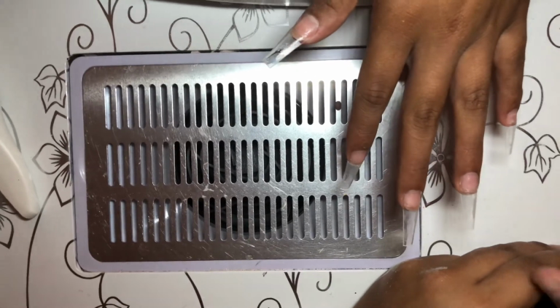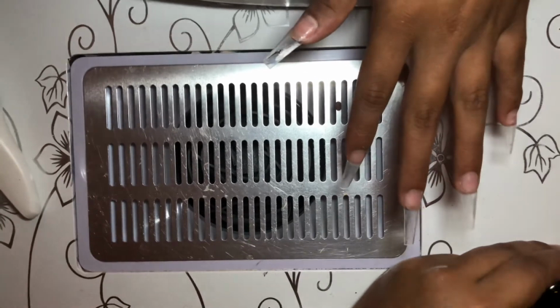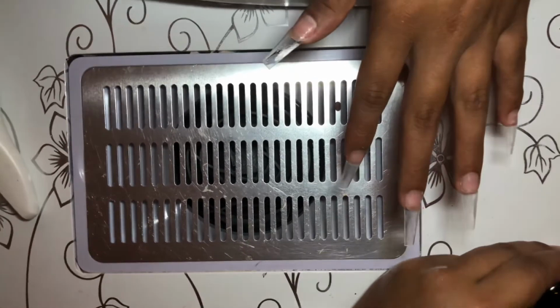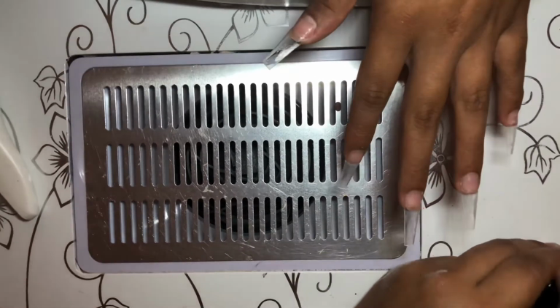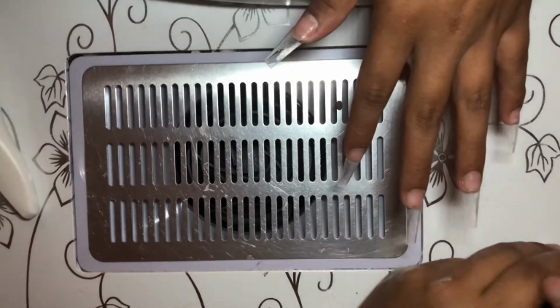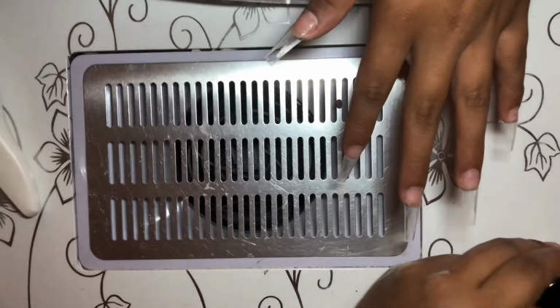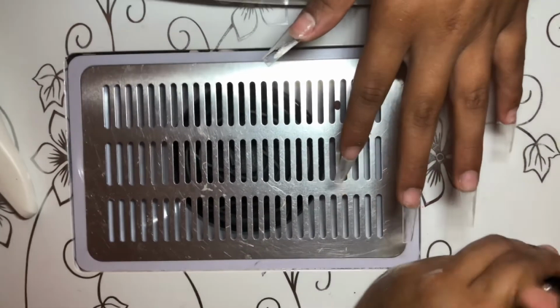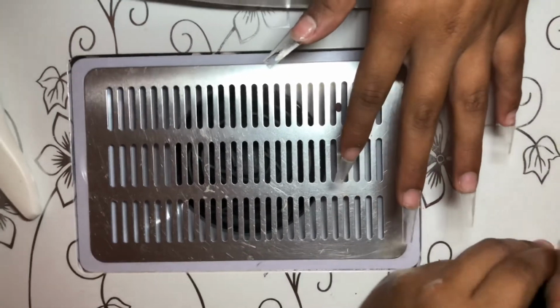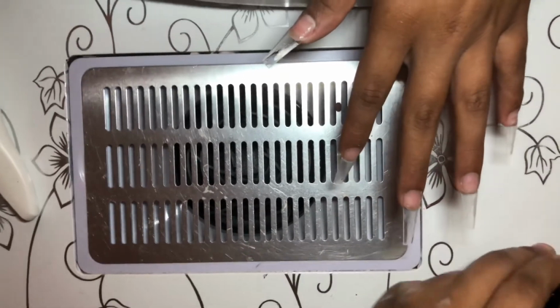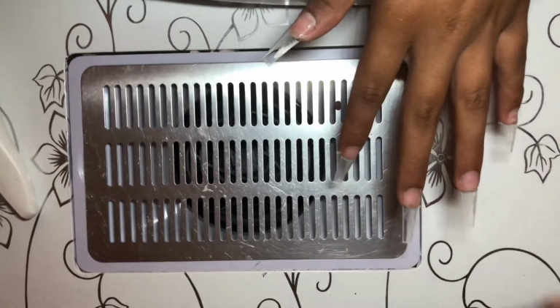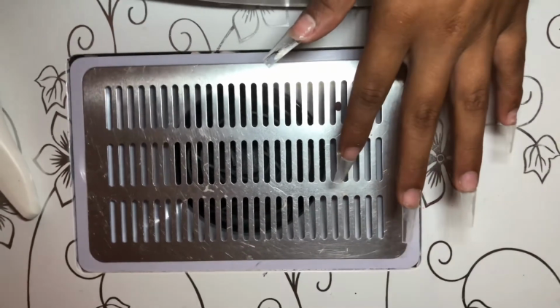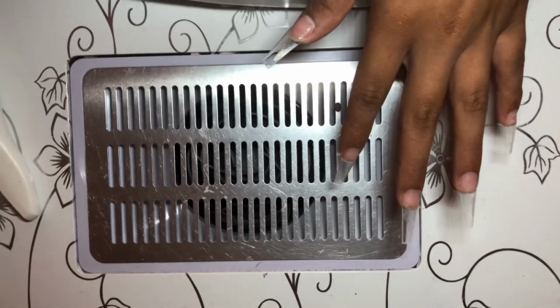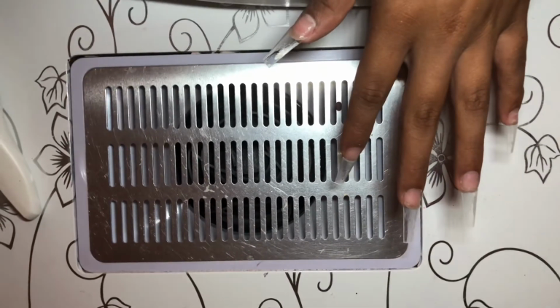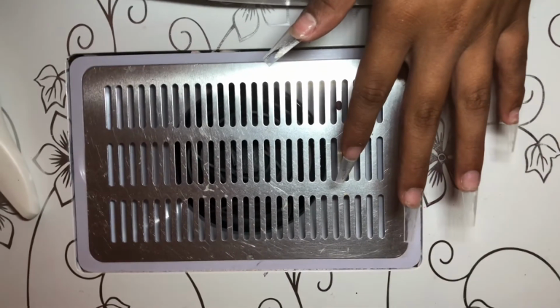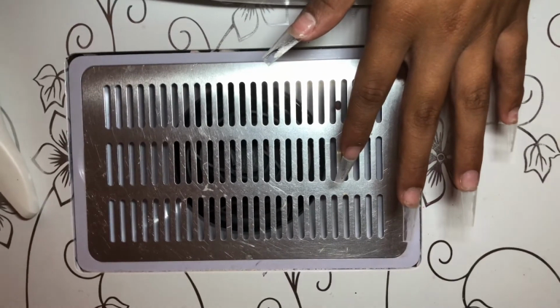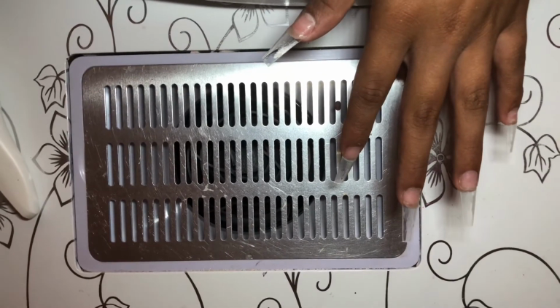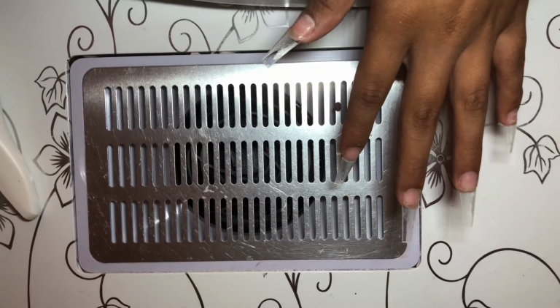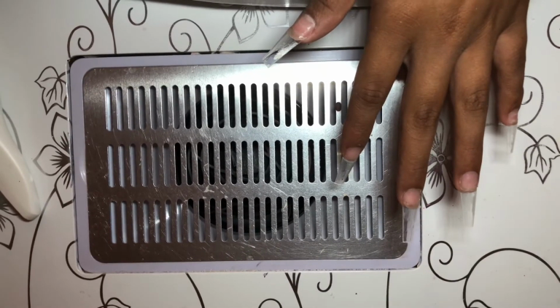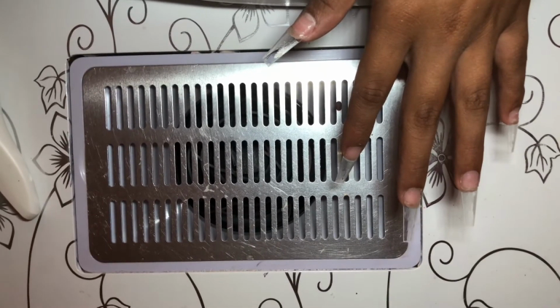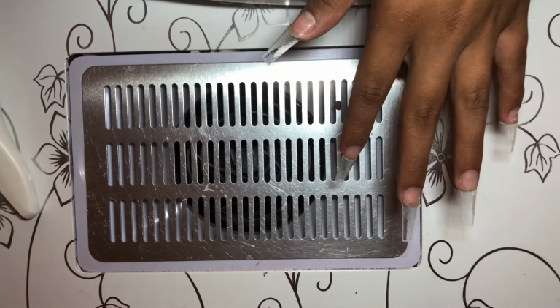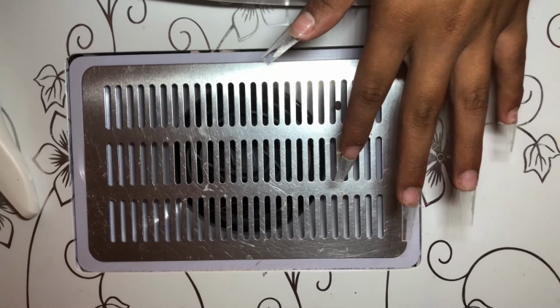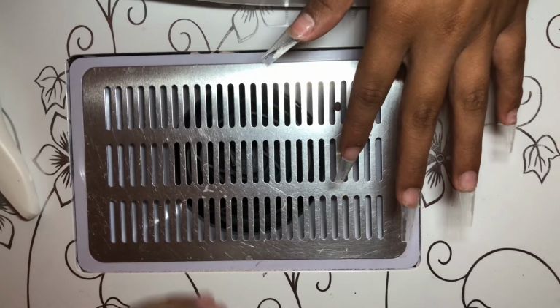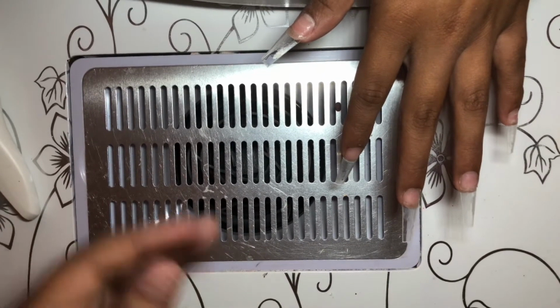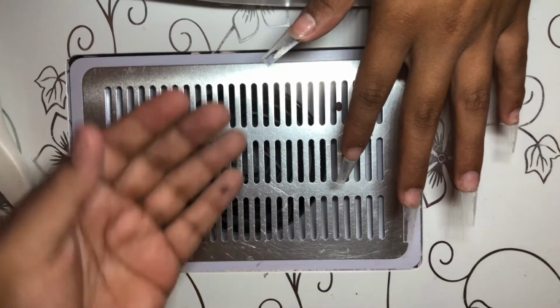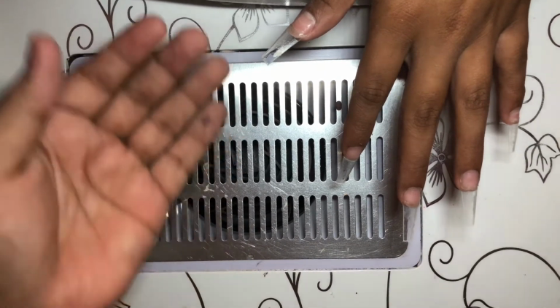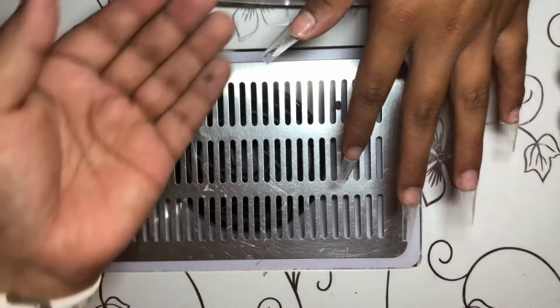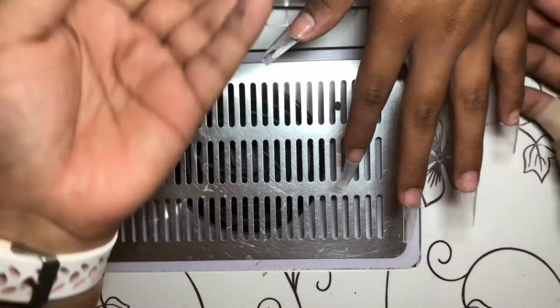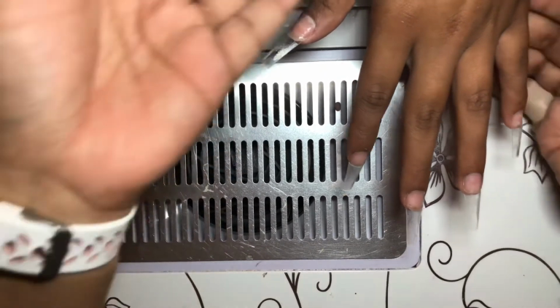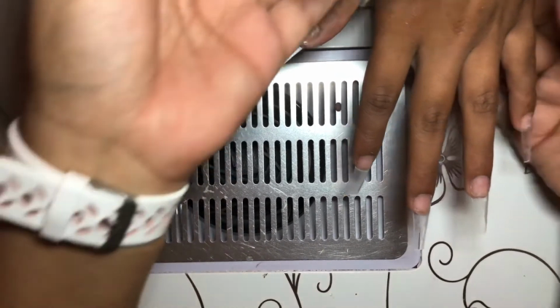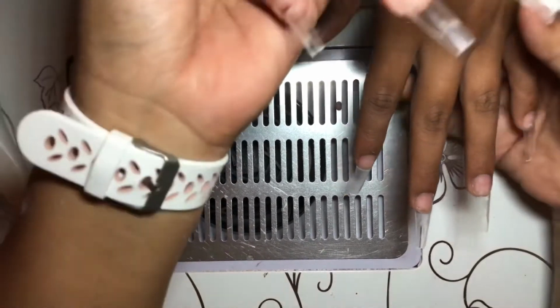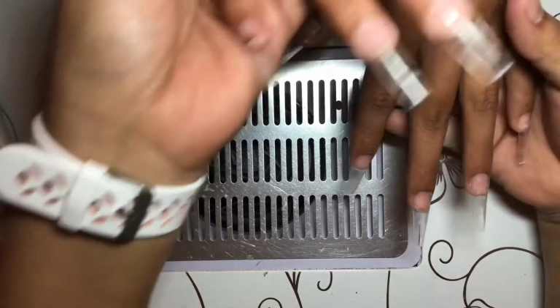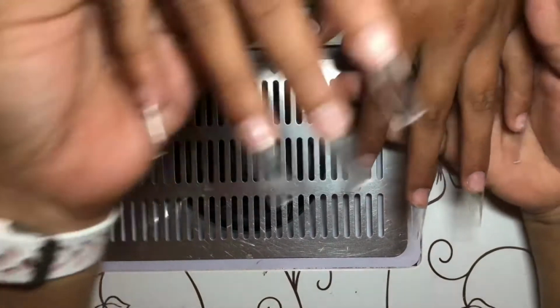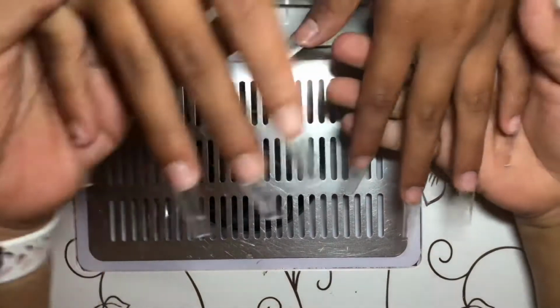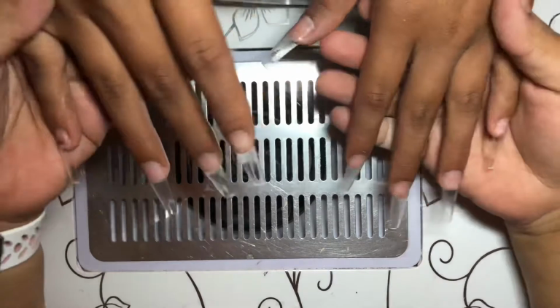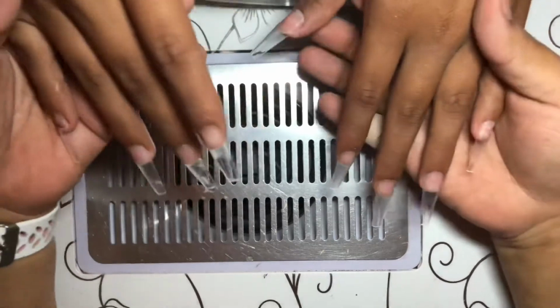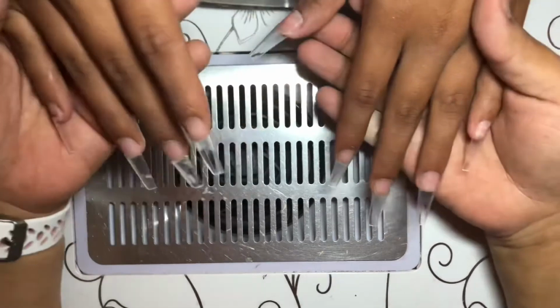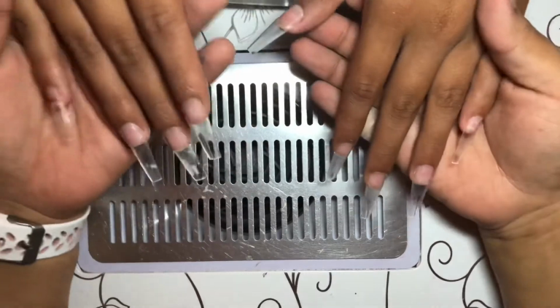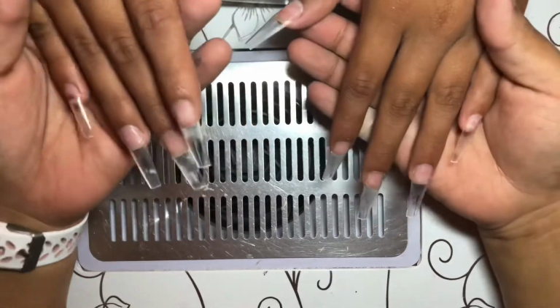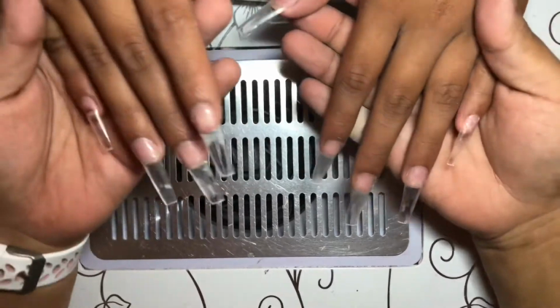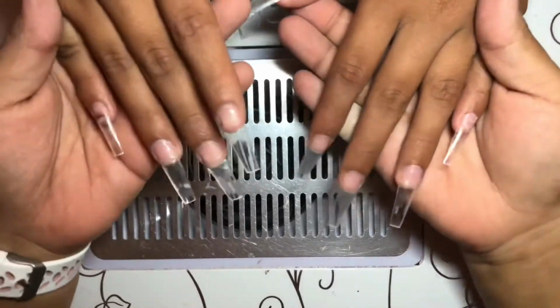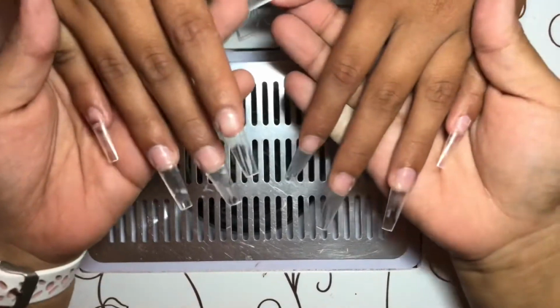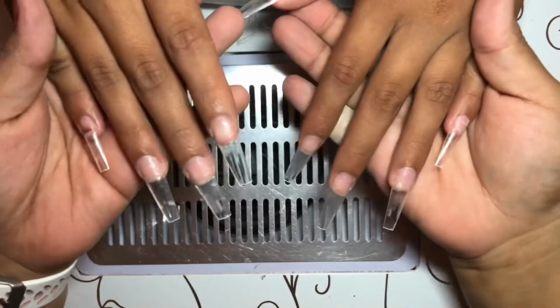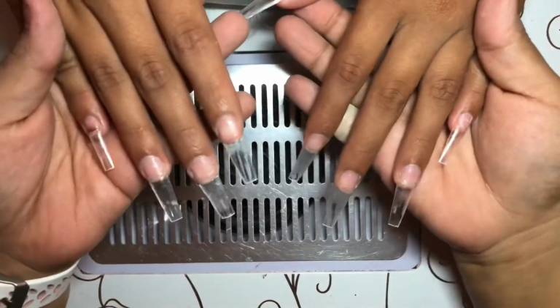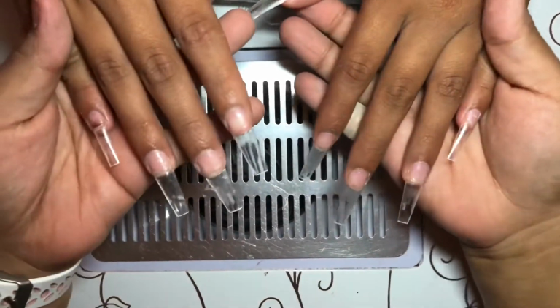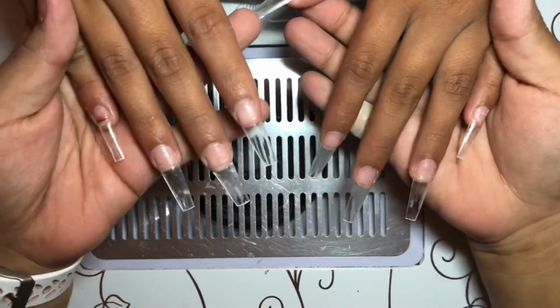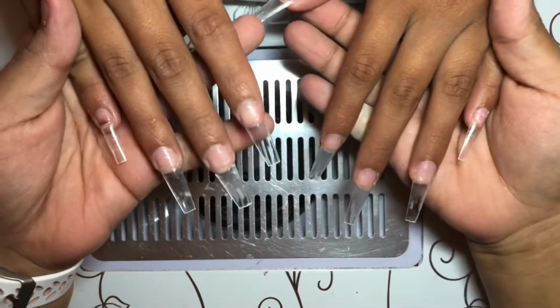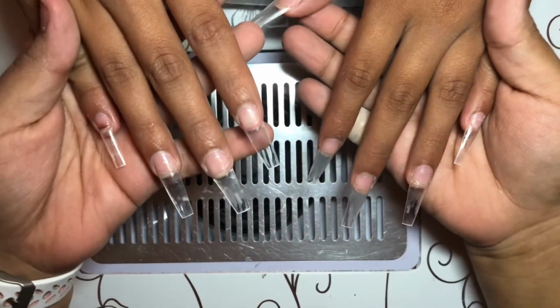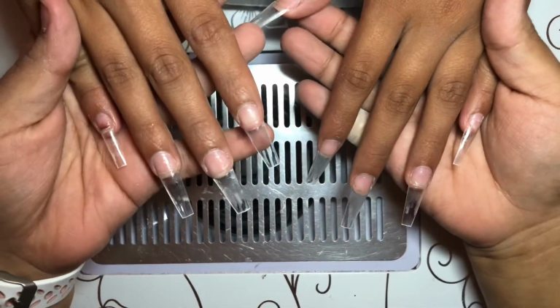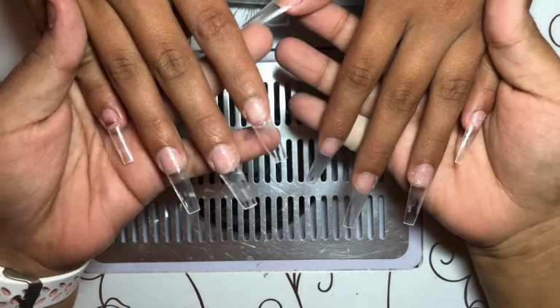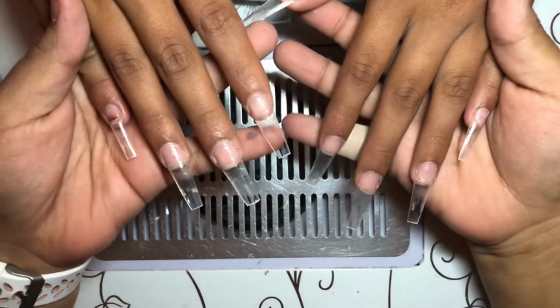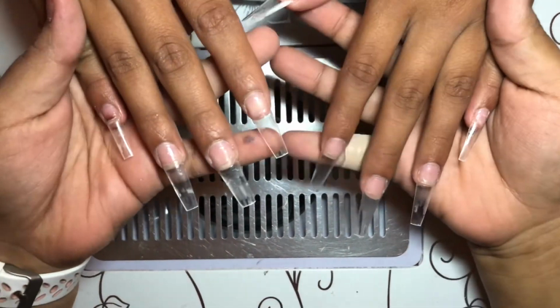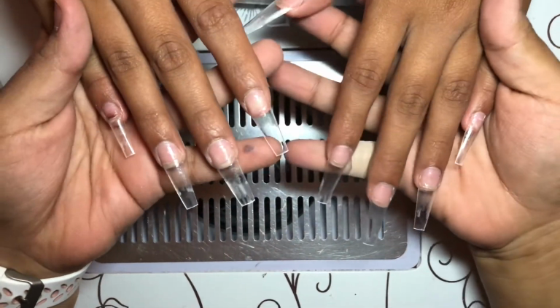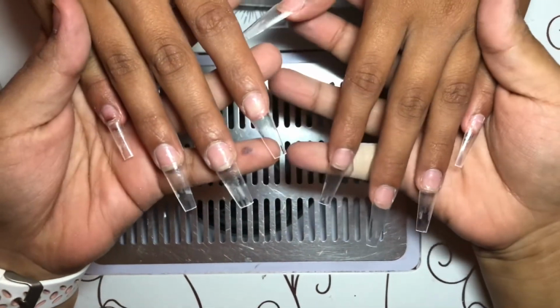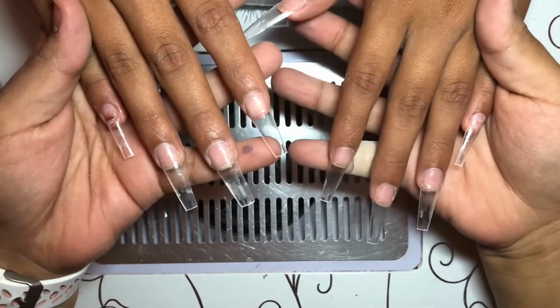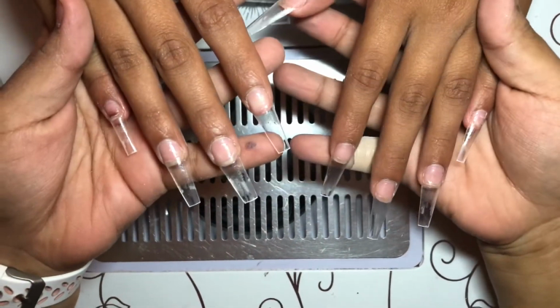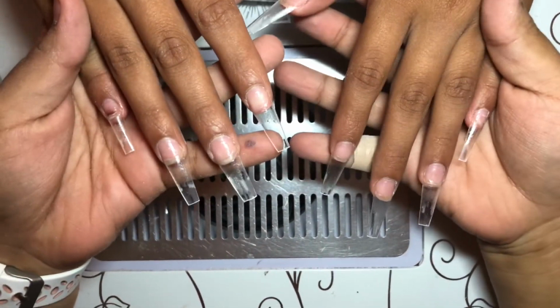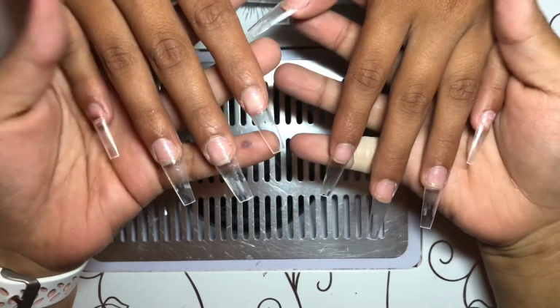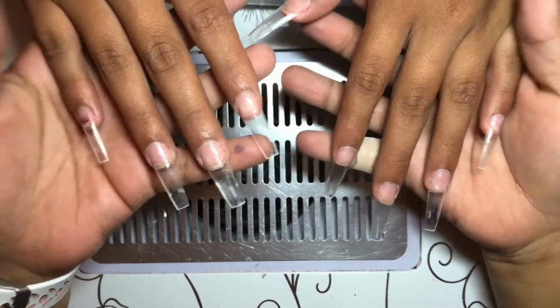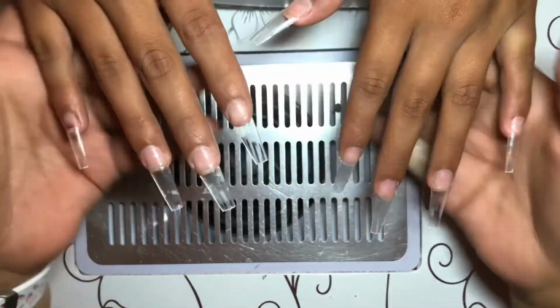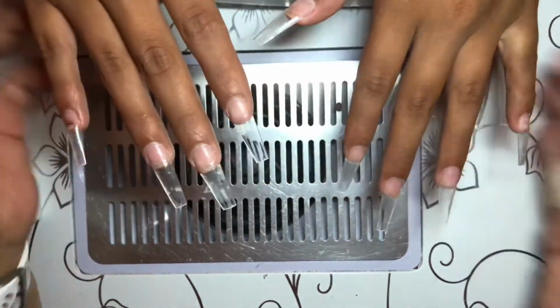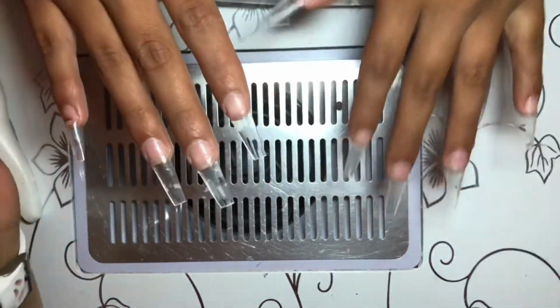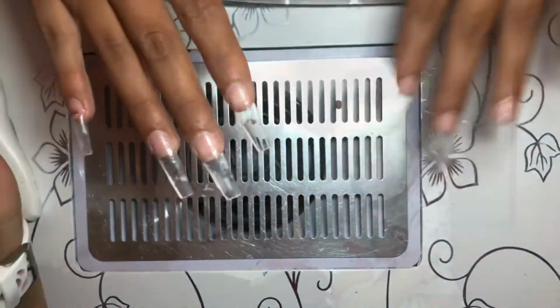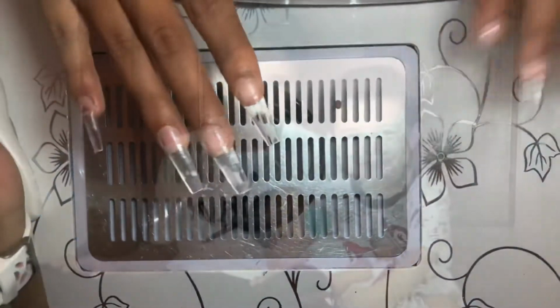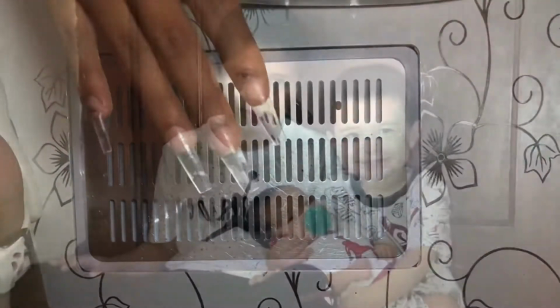And that'll be it for this video — that's how I prep my nails. Thank you for watching and I'll see you in the next one.